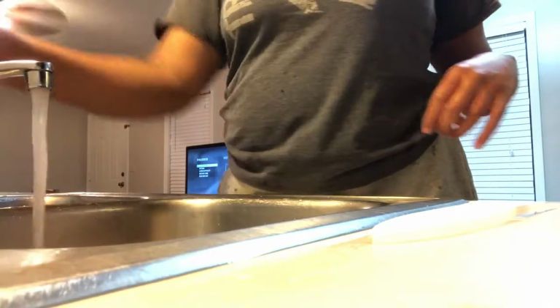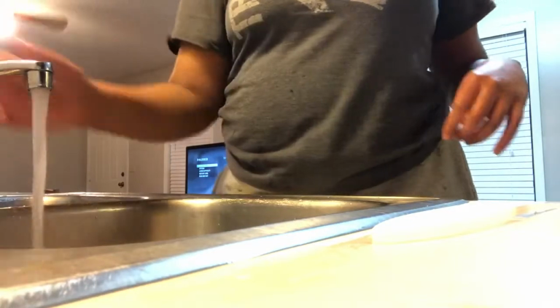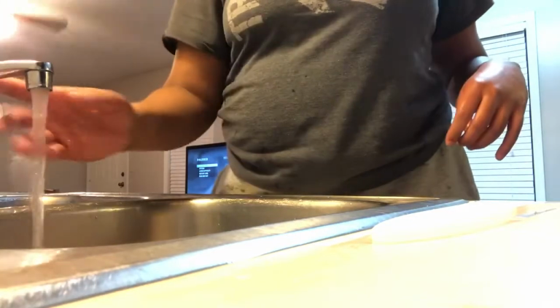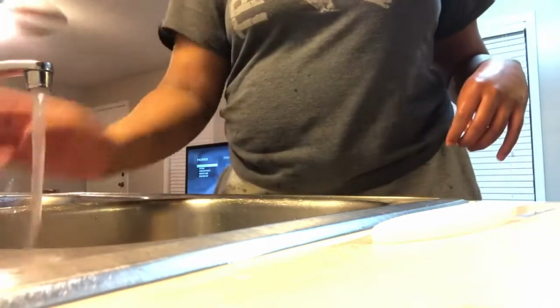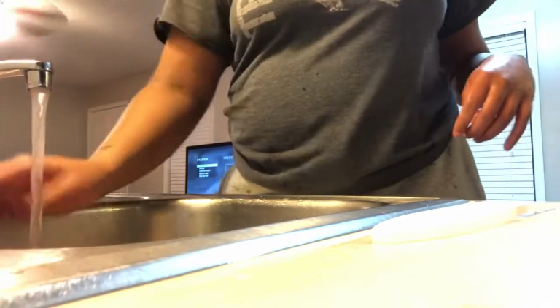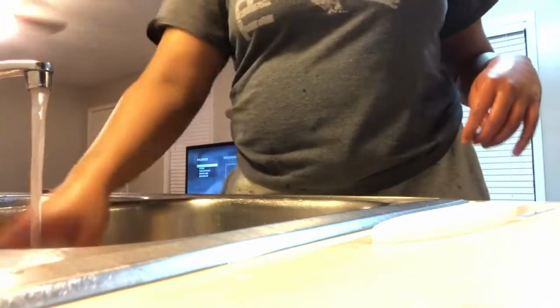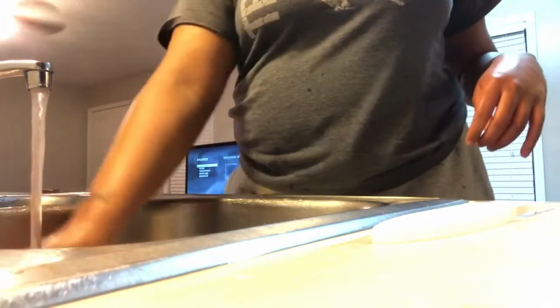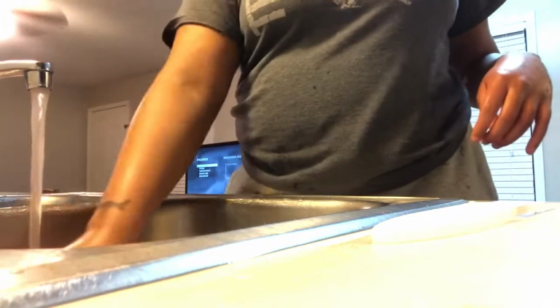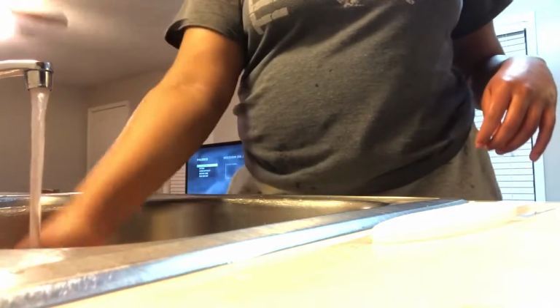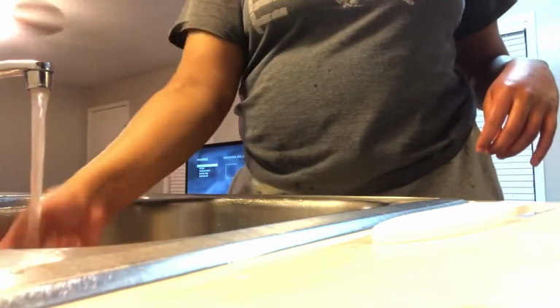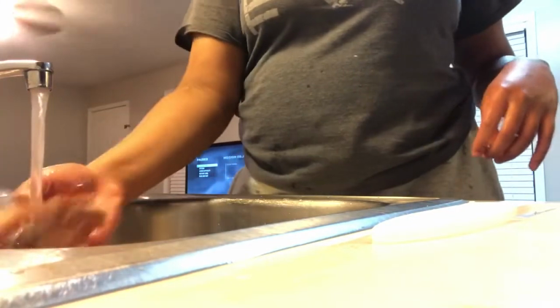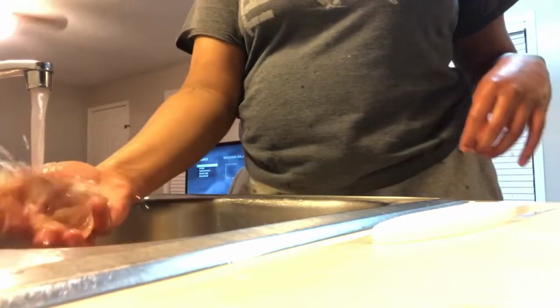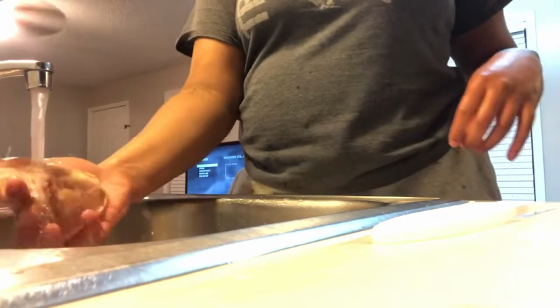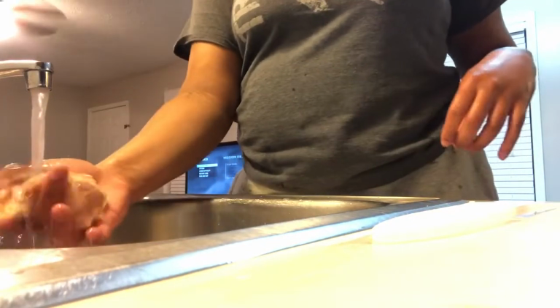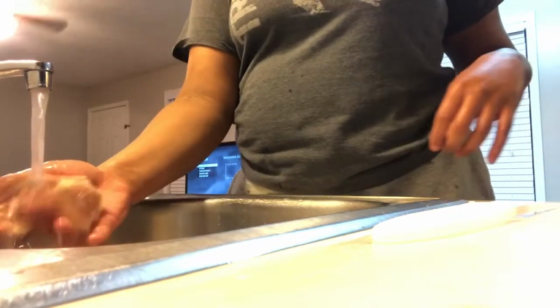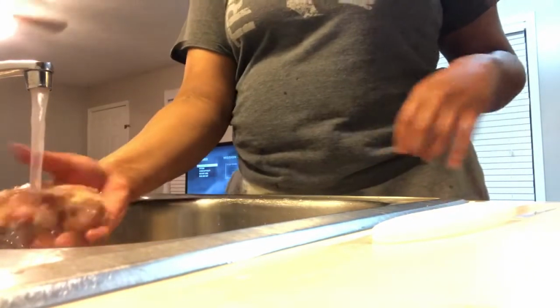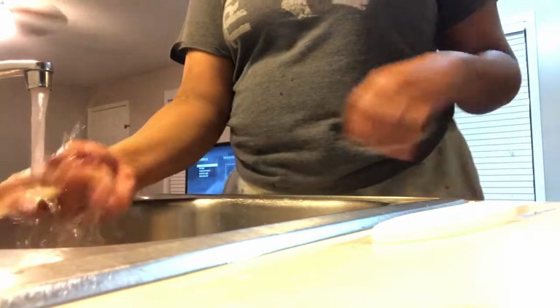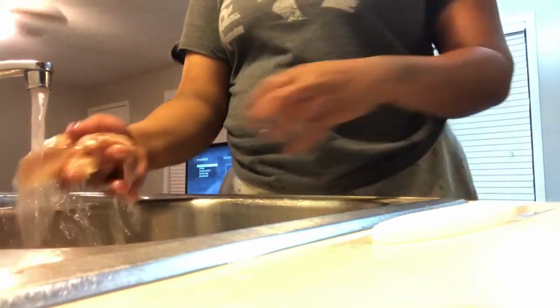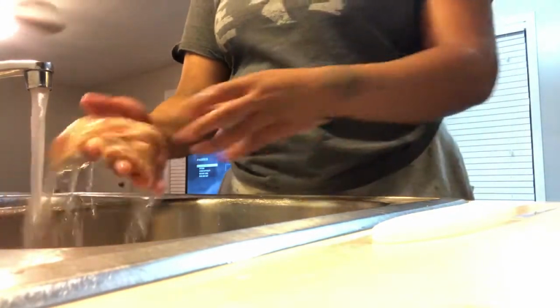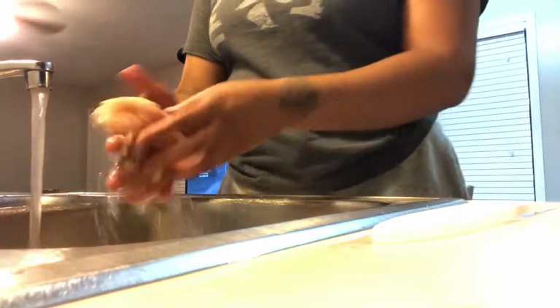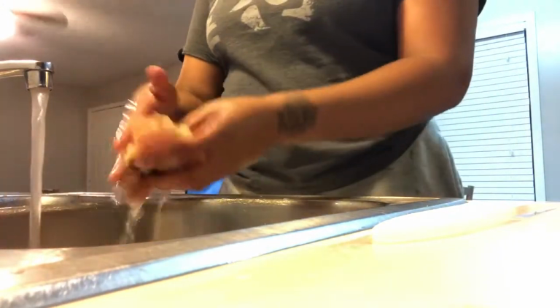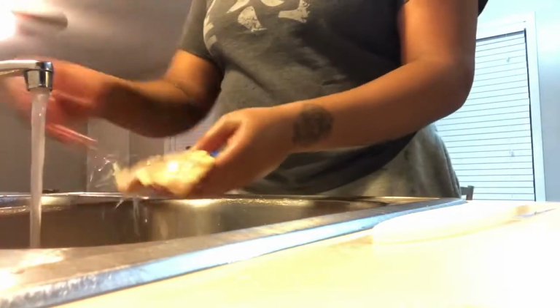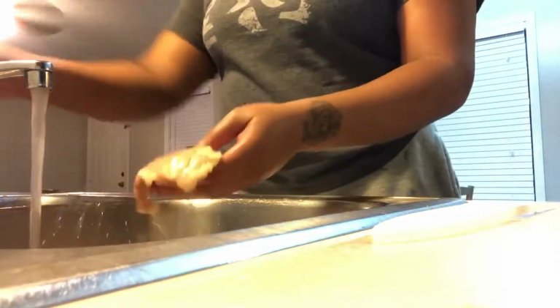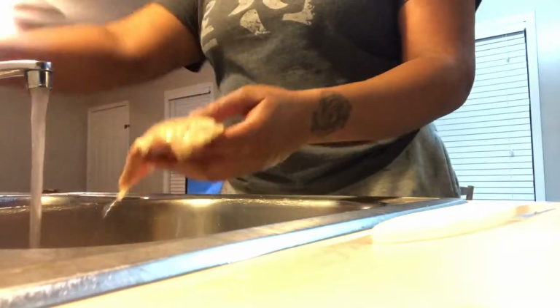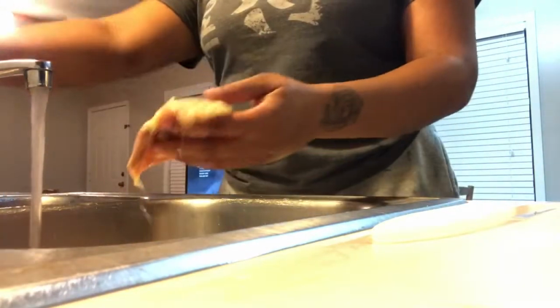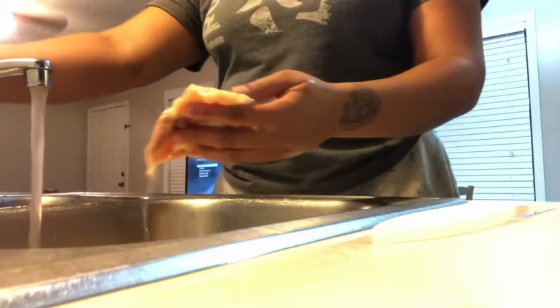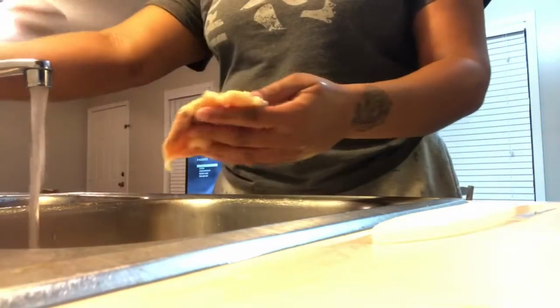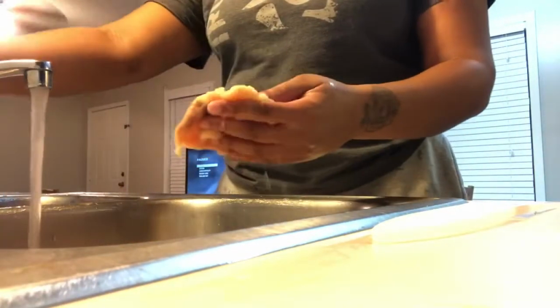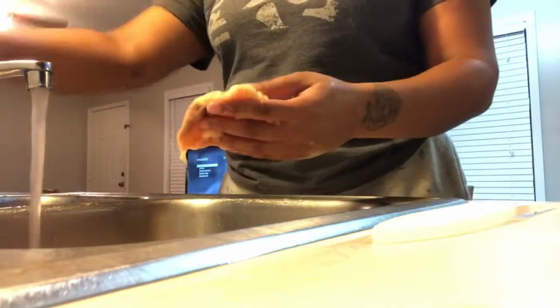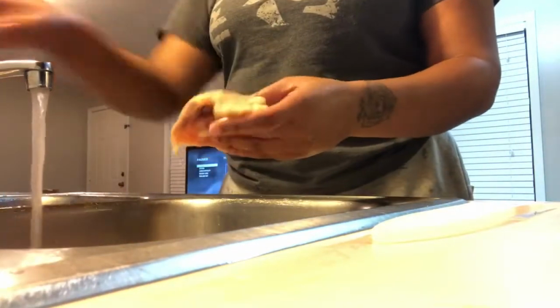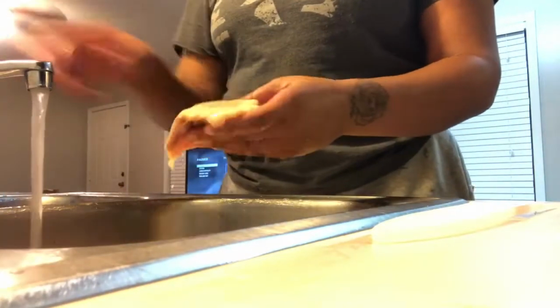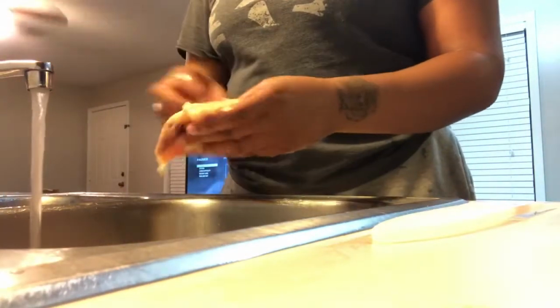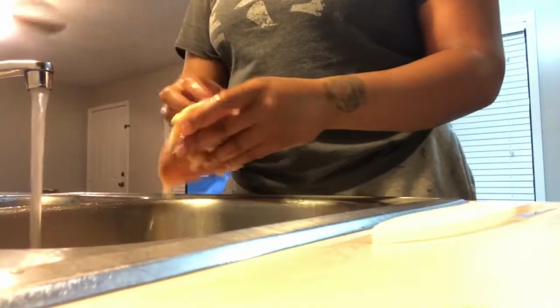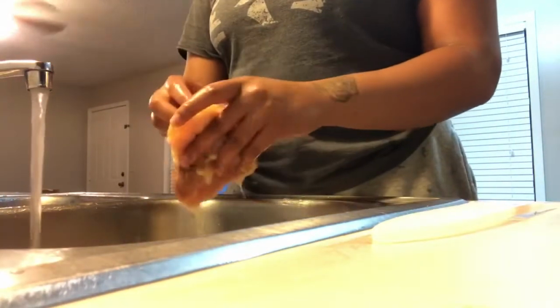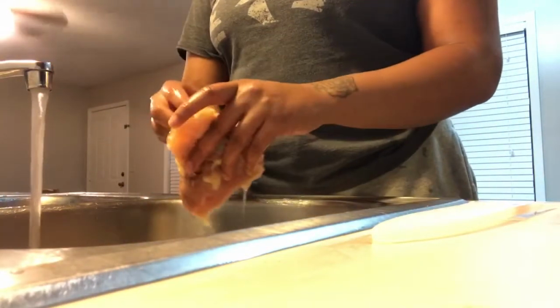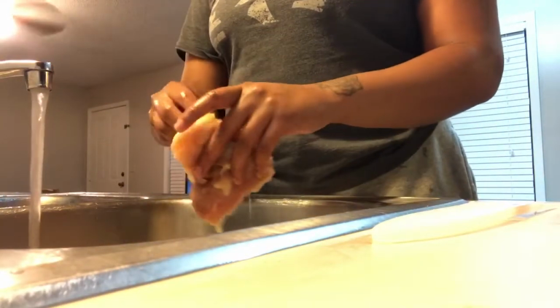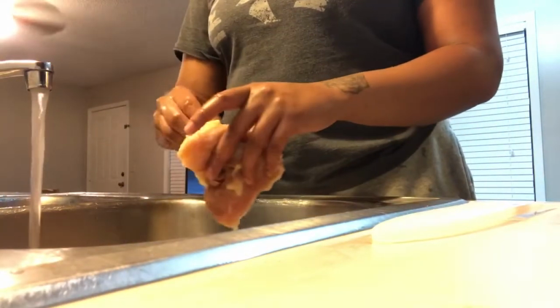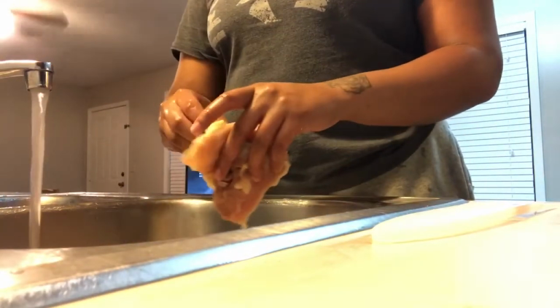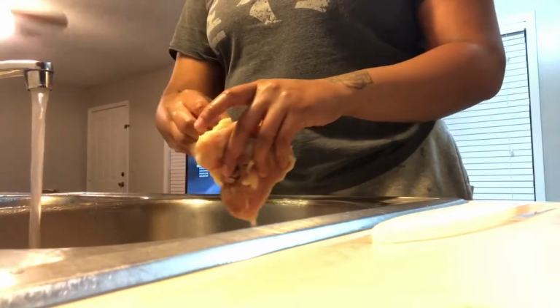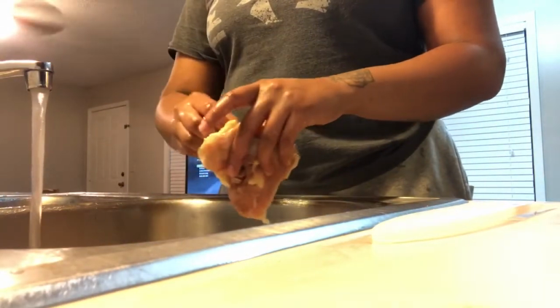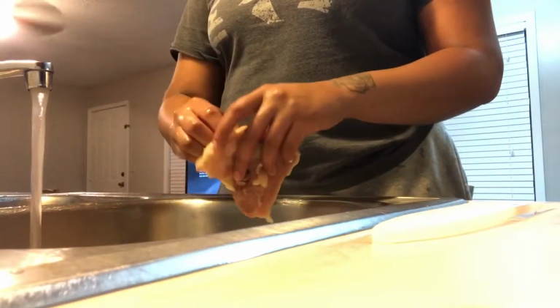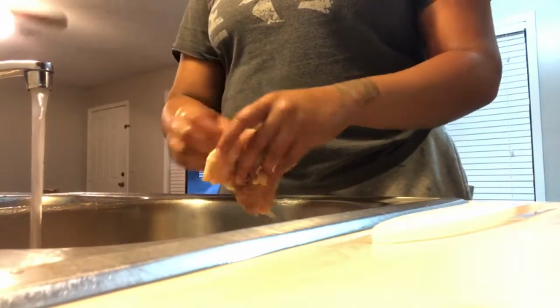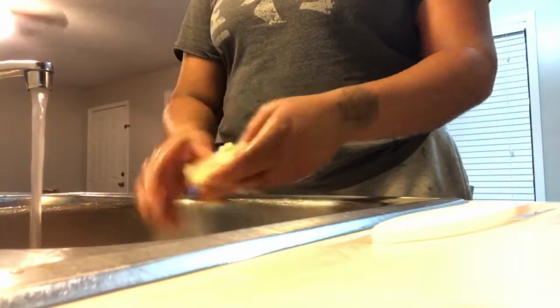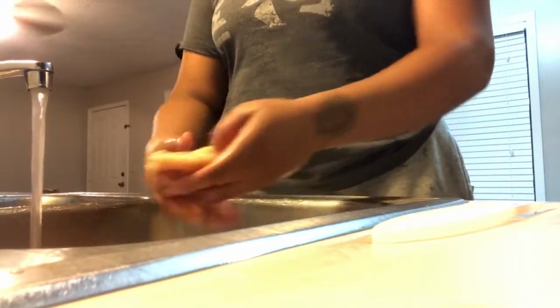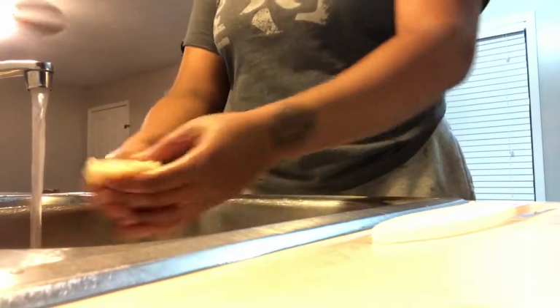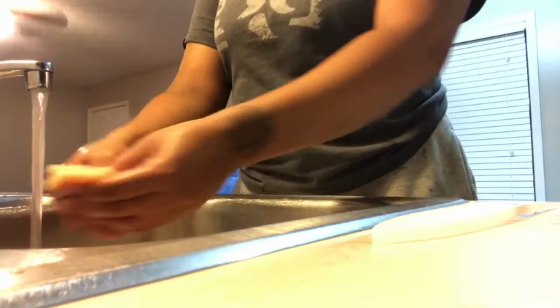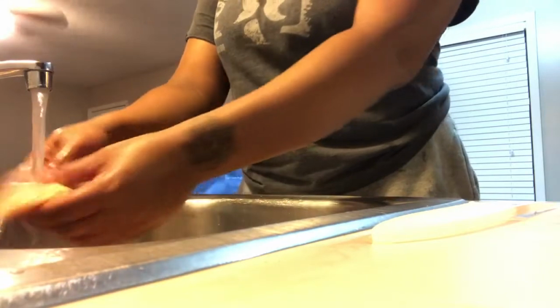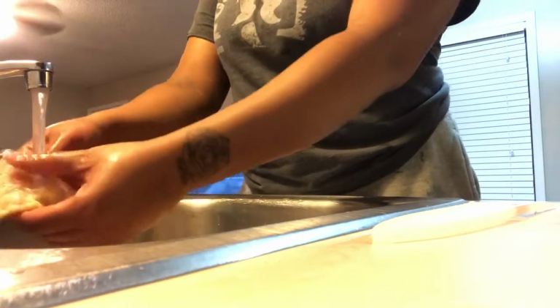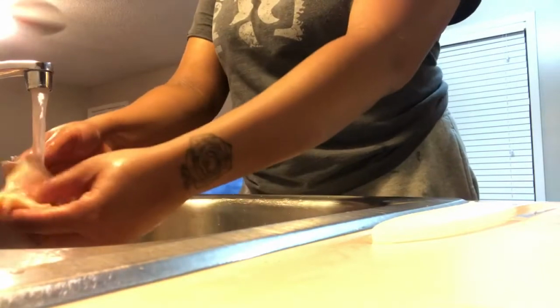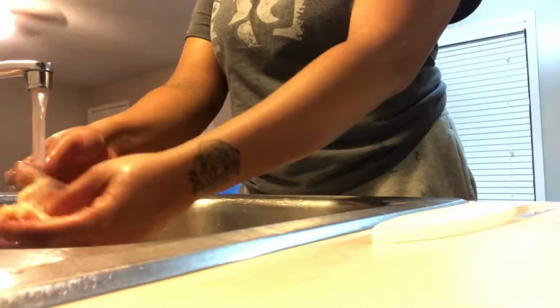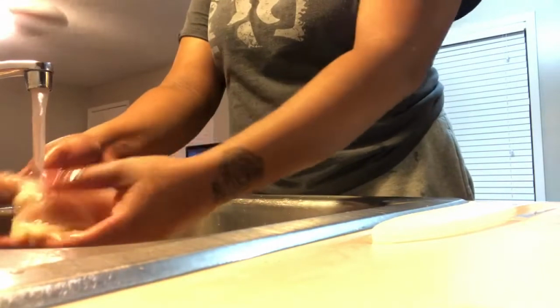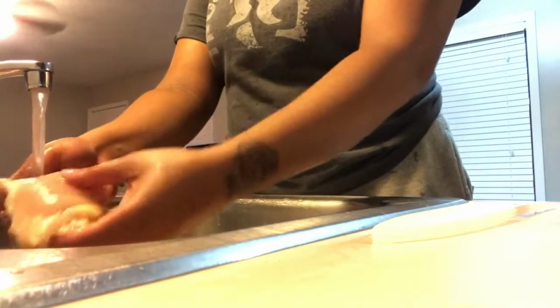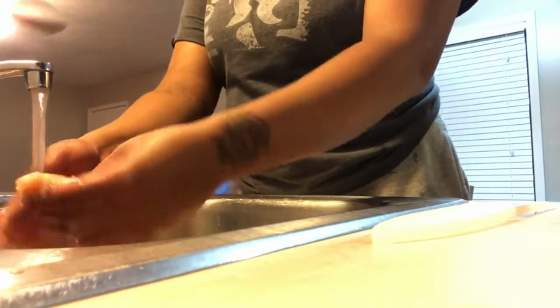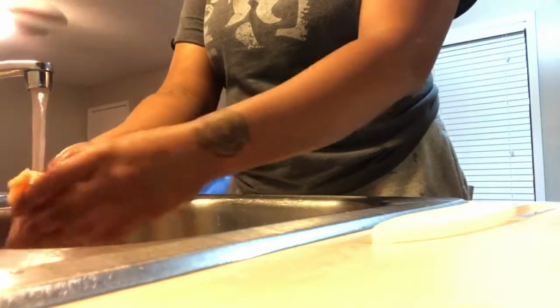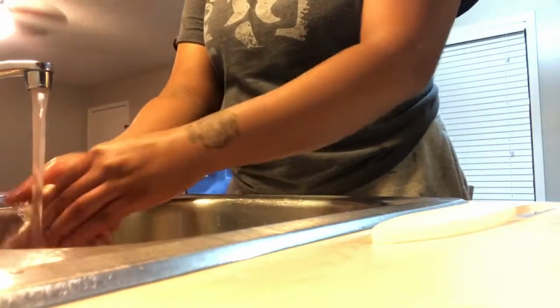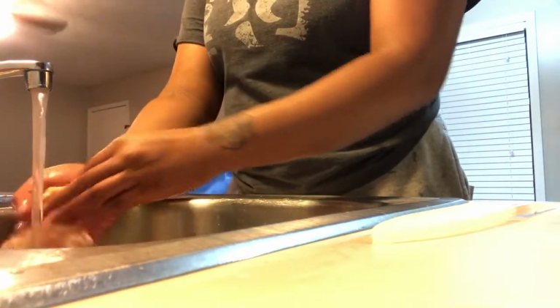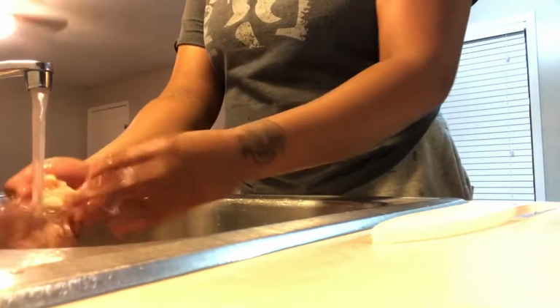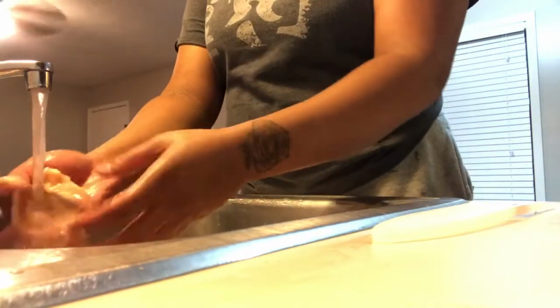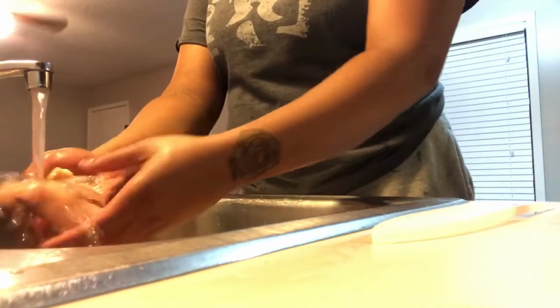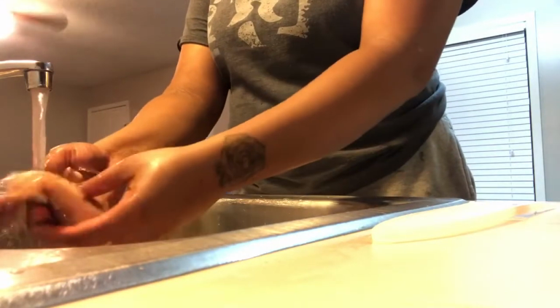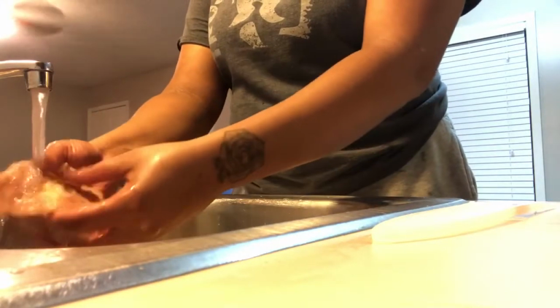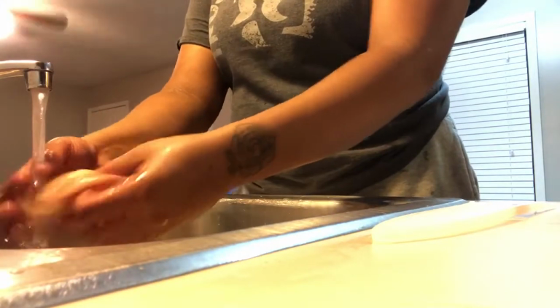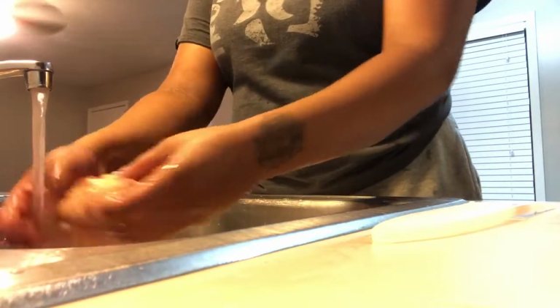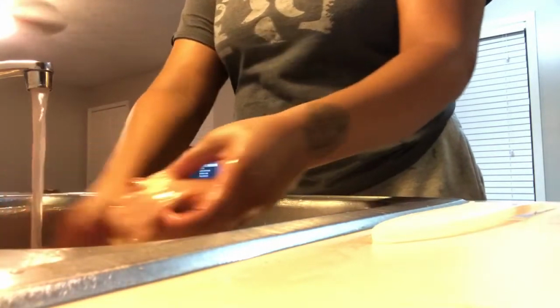I like to take the fat and skin off of my chicken.